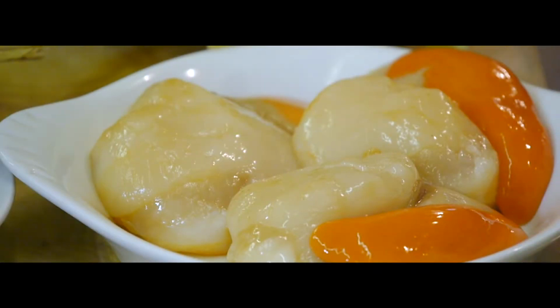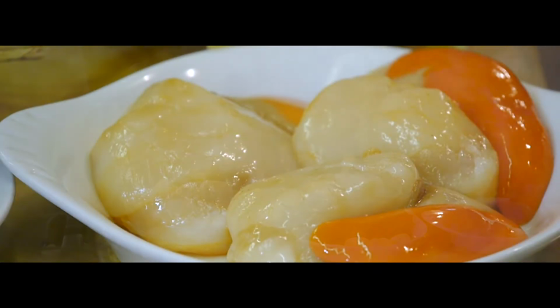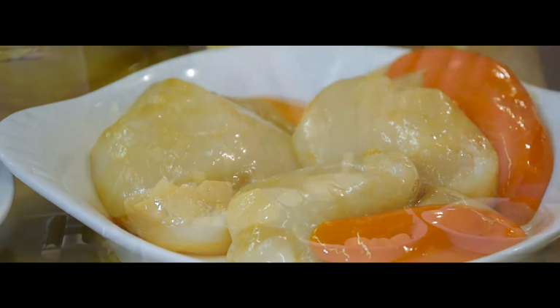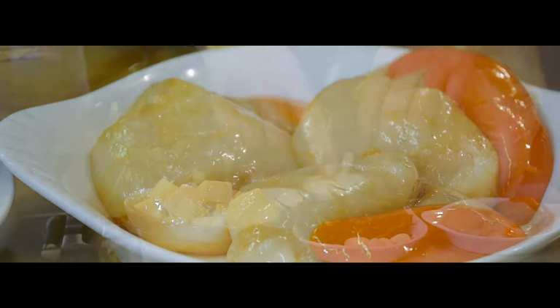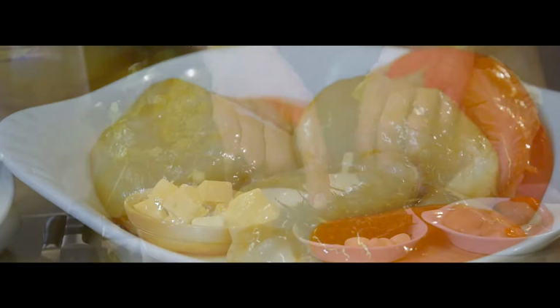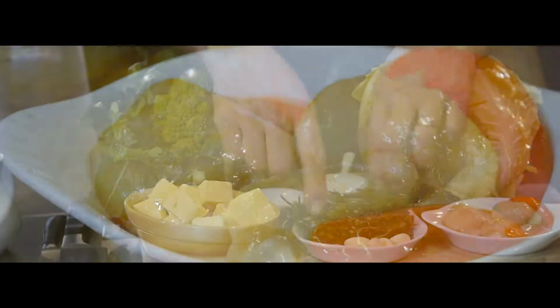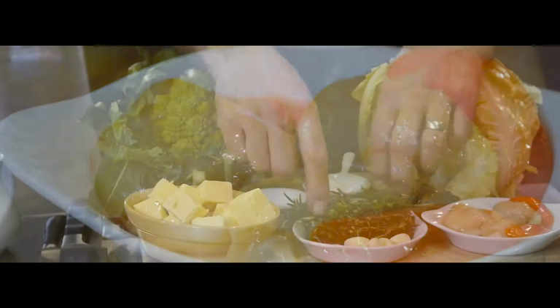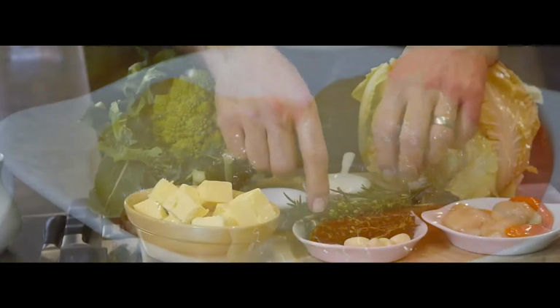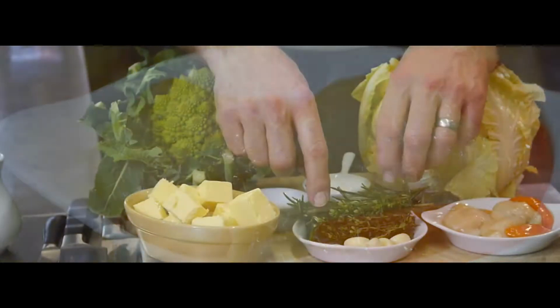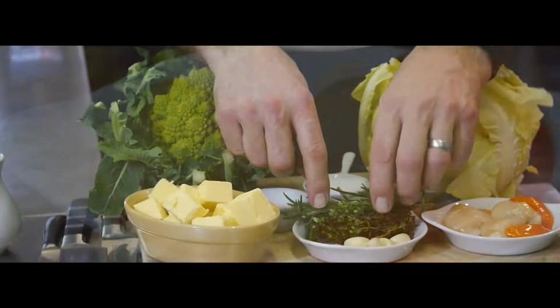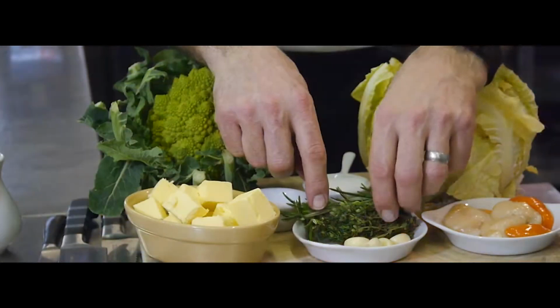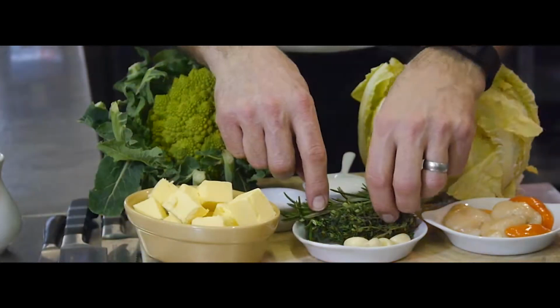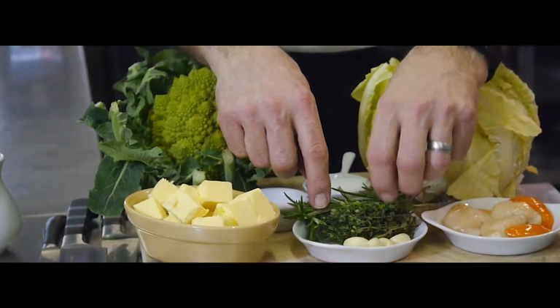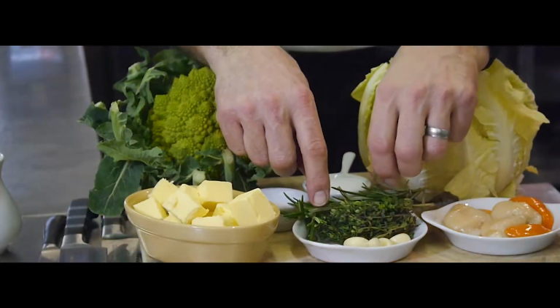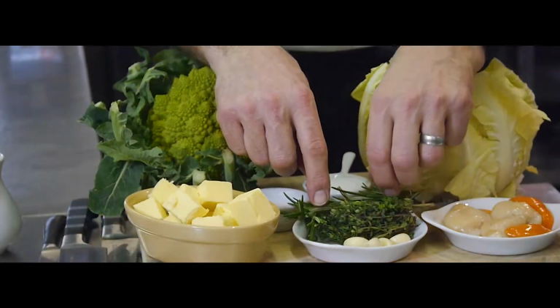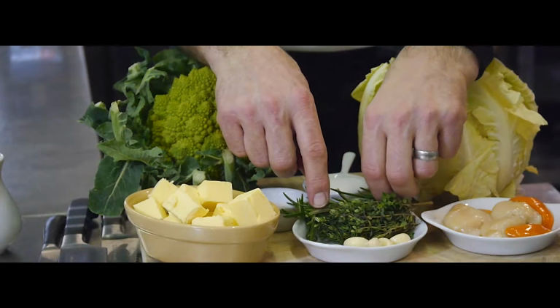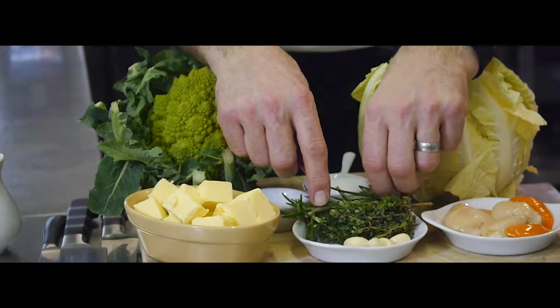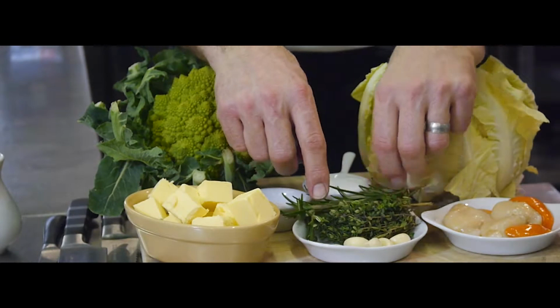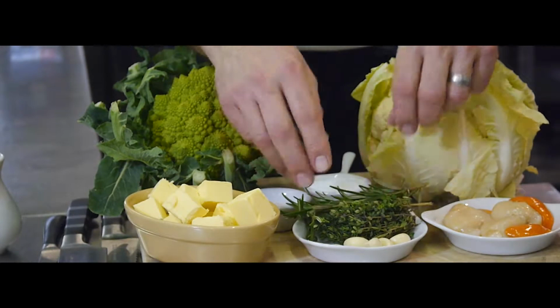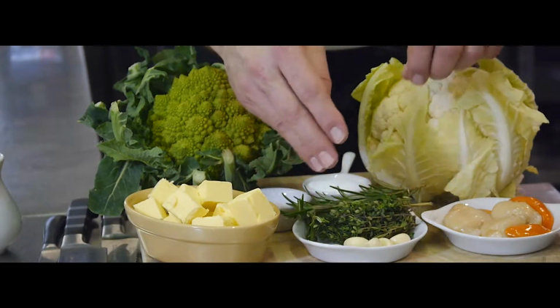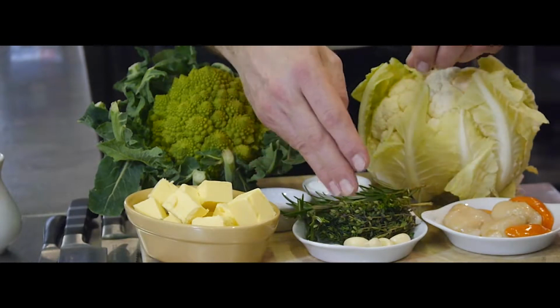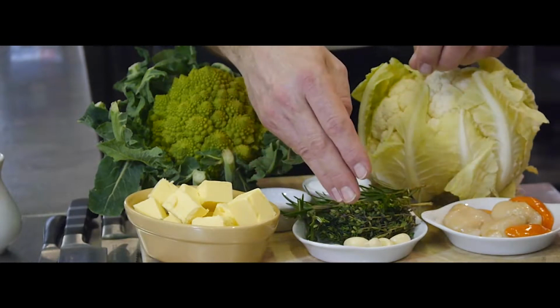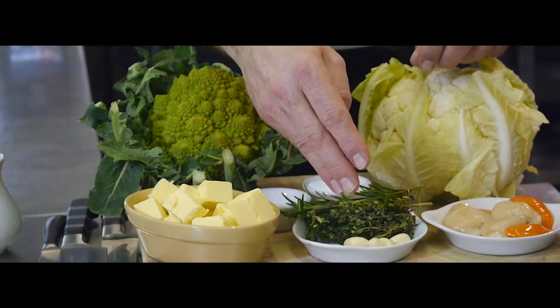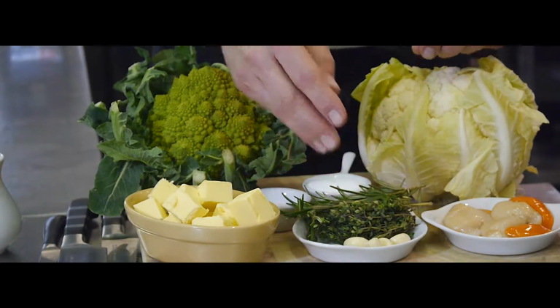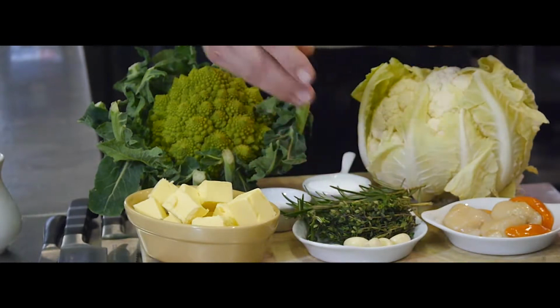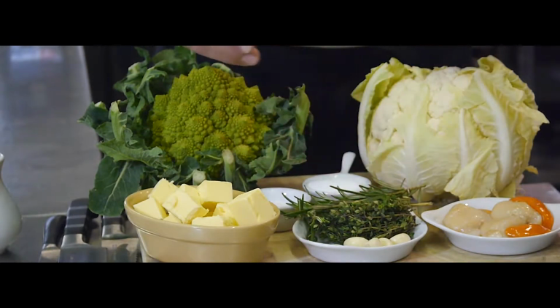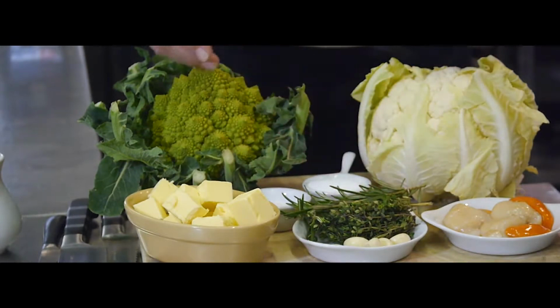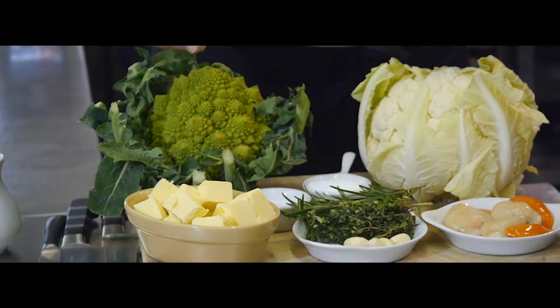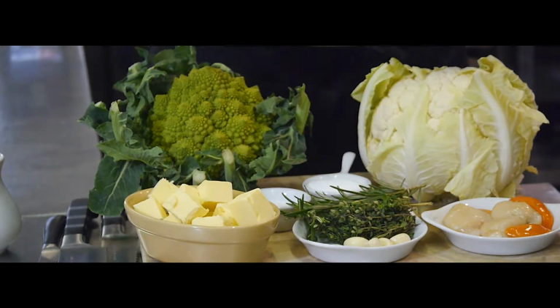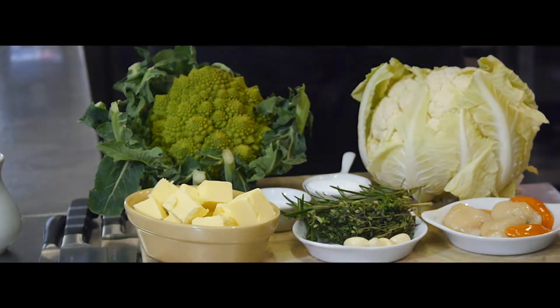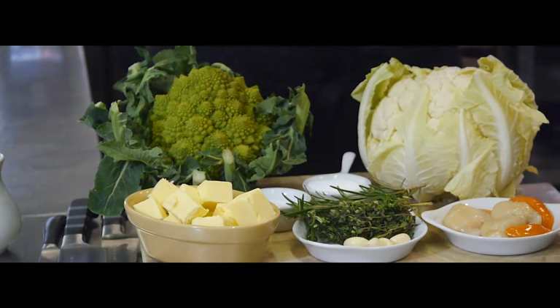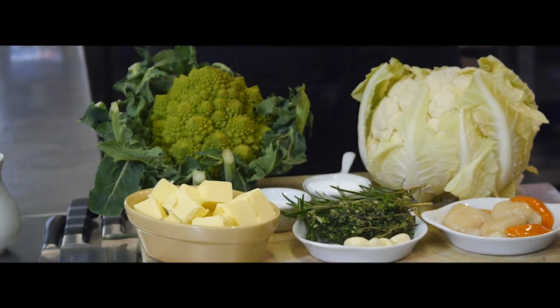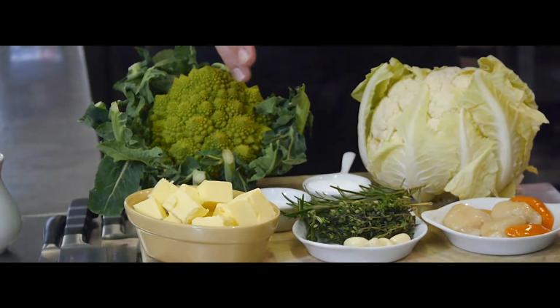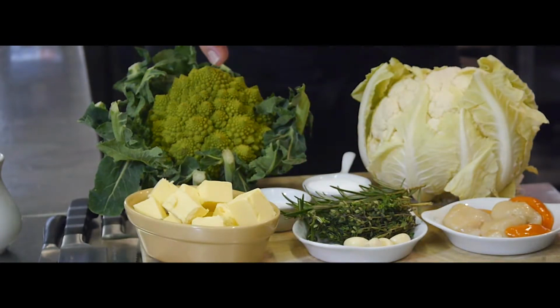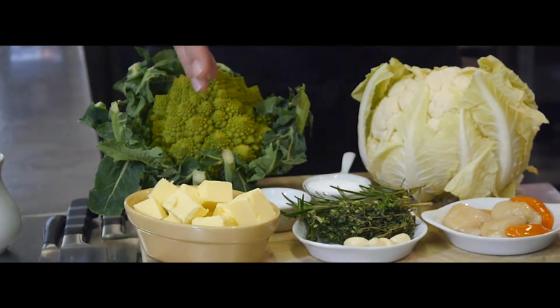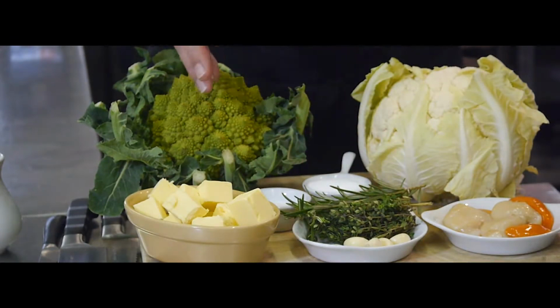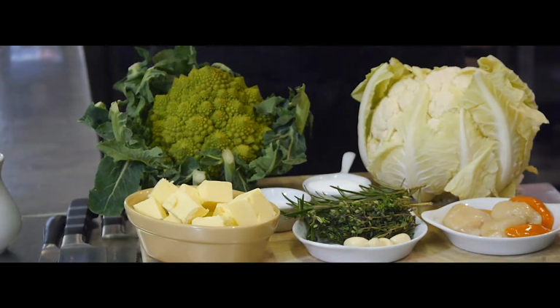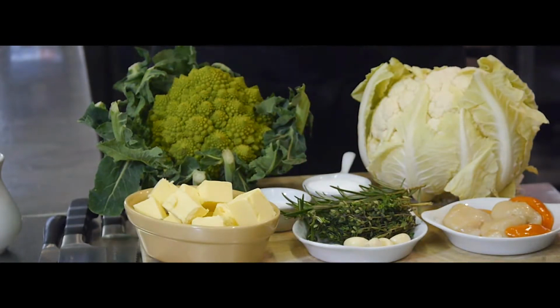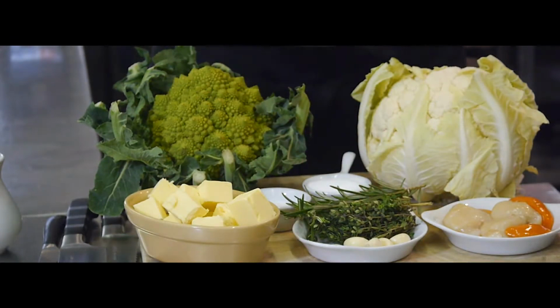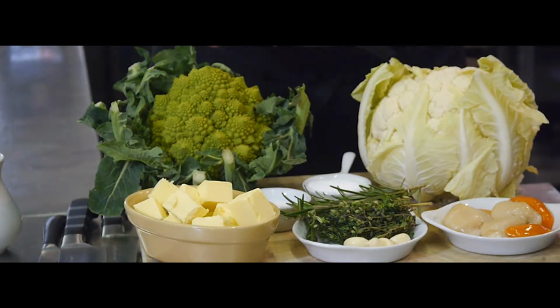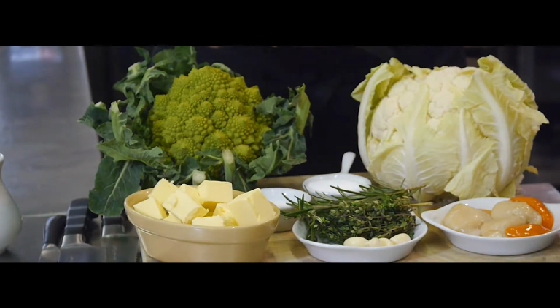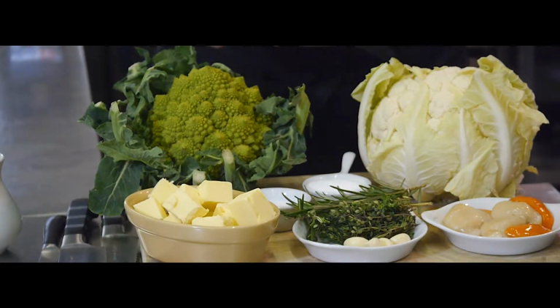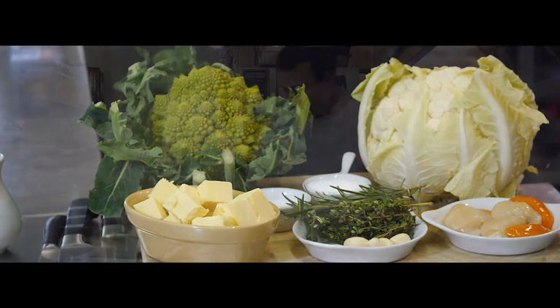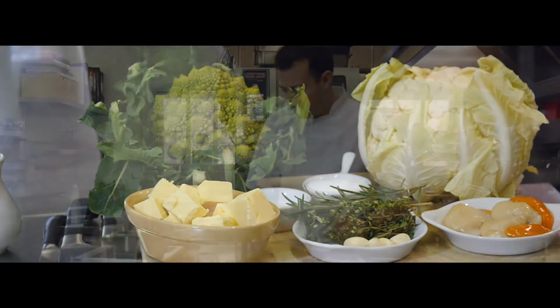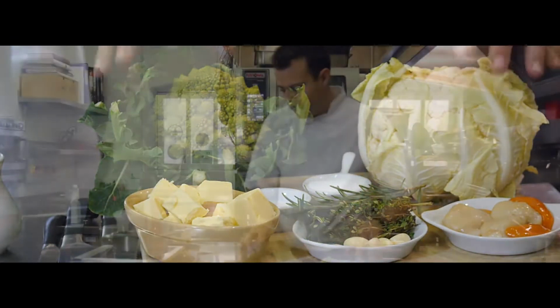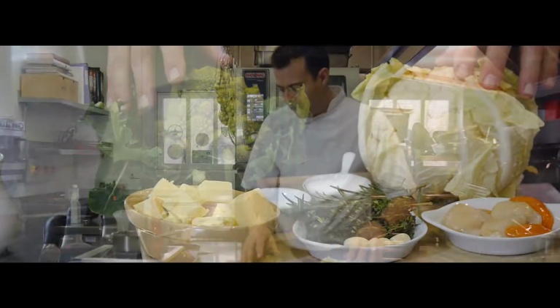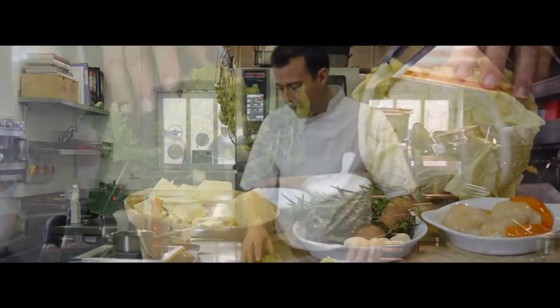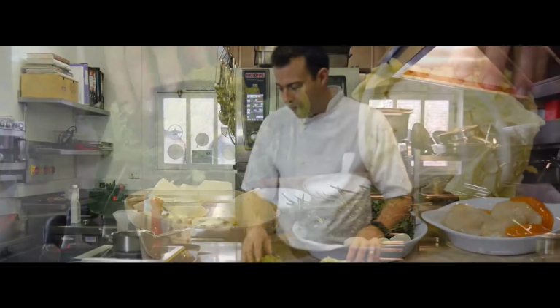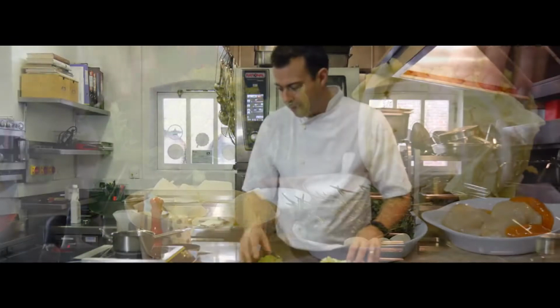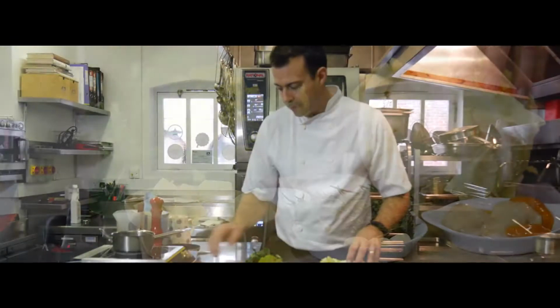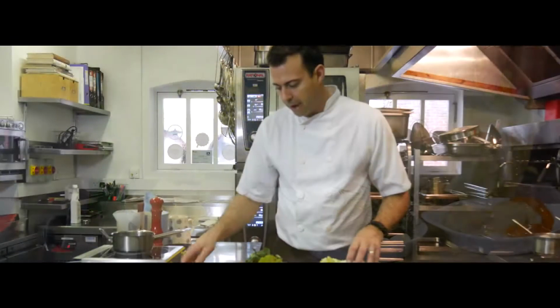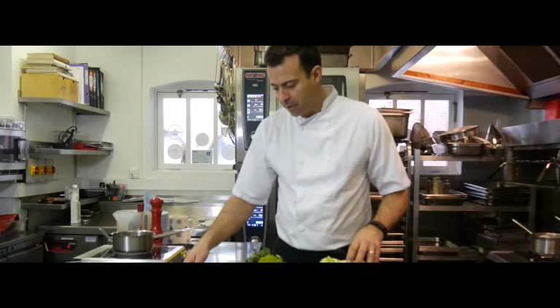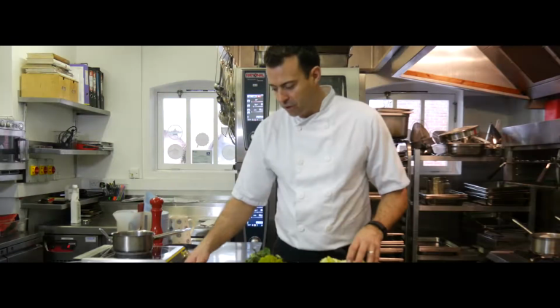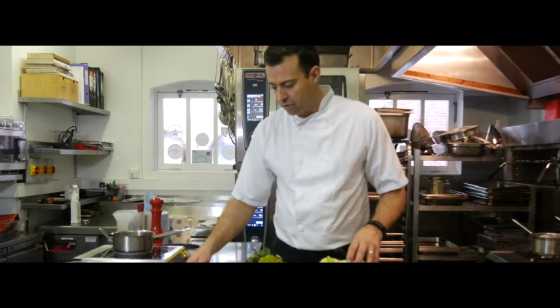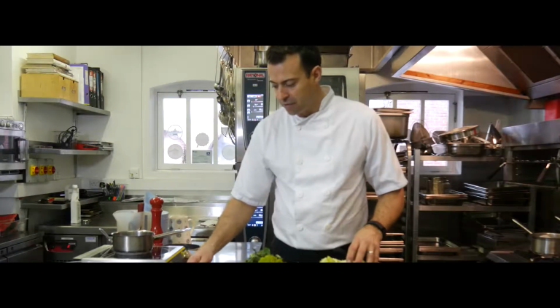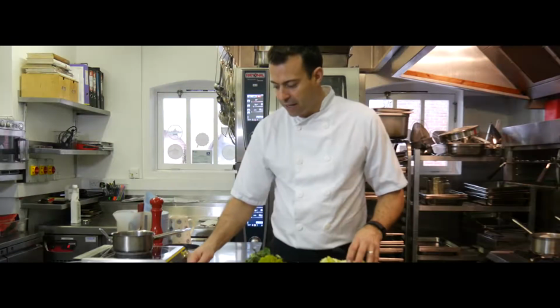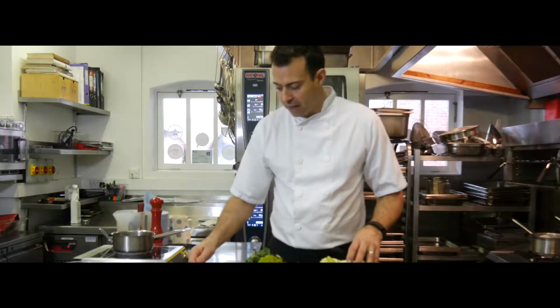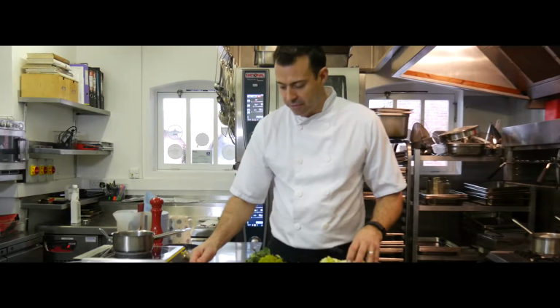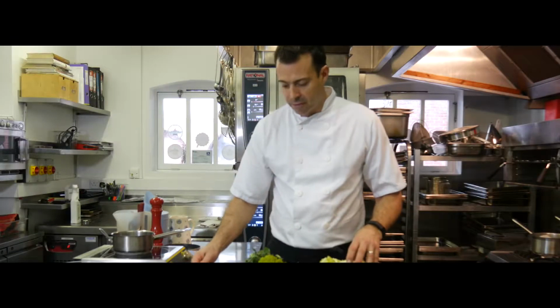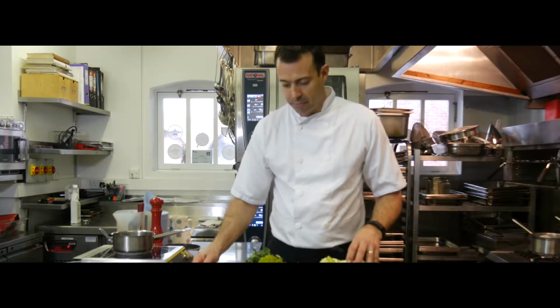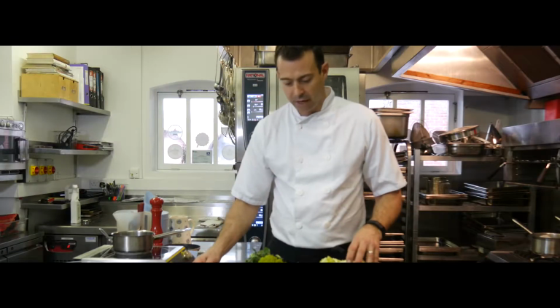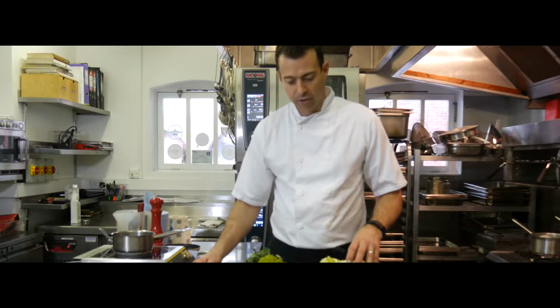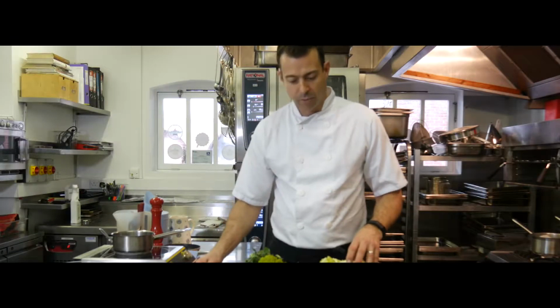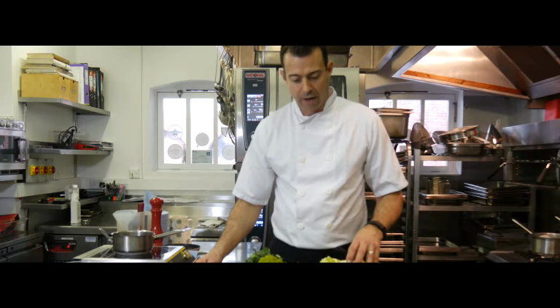We've got some herbs — lemon thyme, rosemary, and garlic for the pickle — along with sugar, salt for the pickle, and some vinegar for the pickle as well.